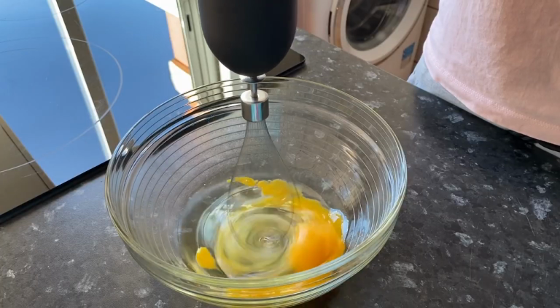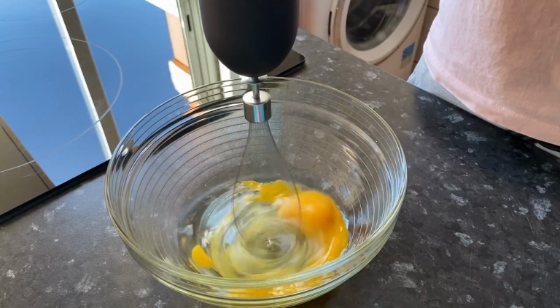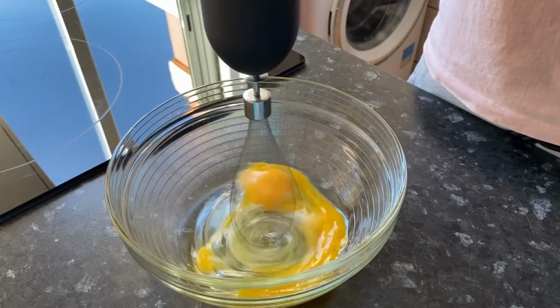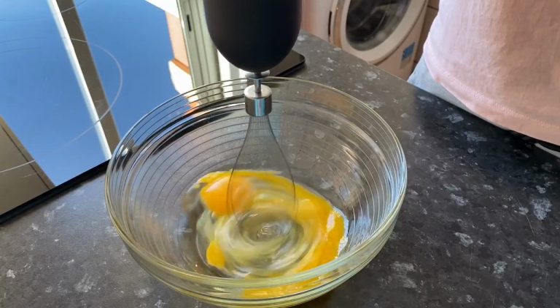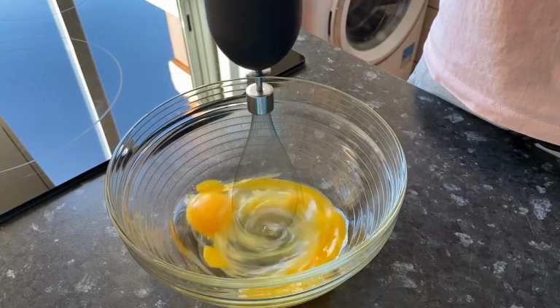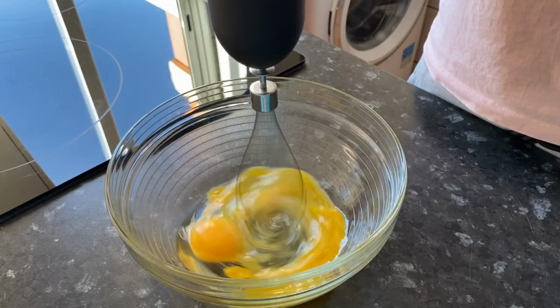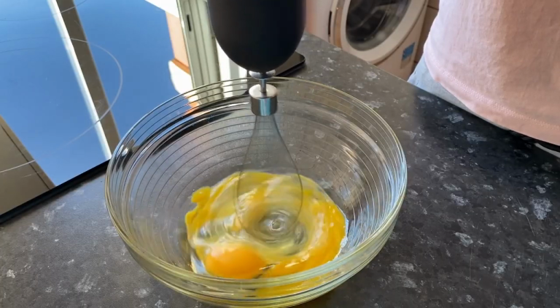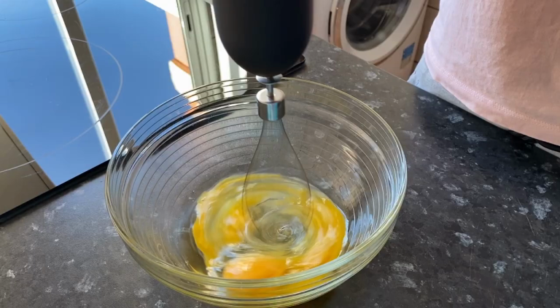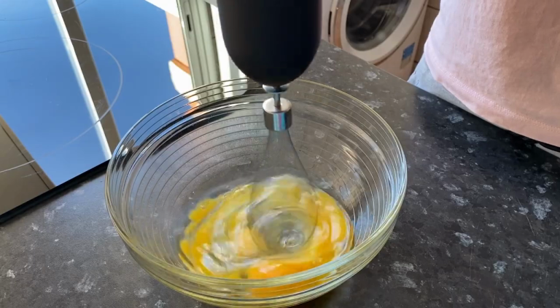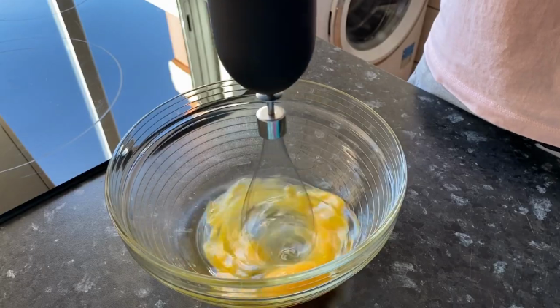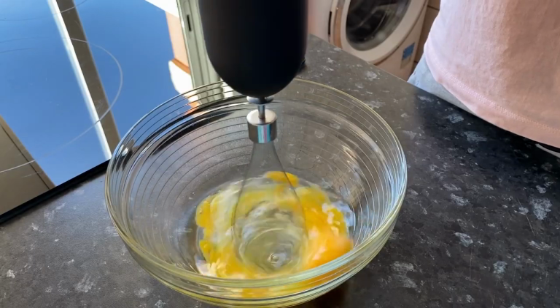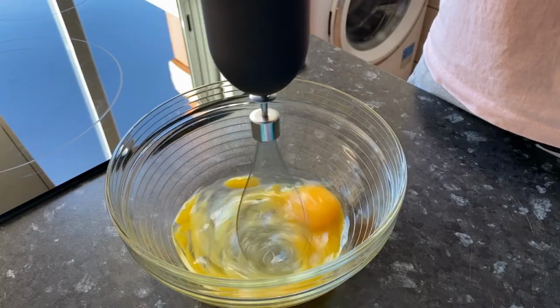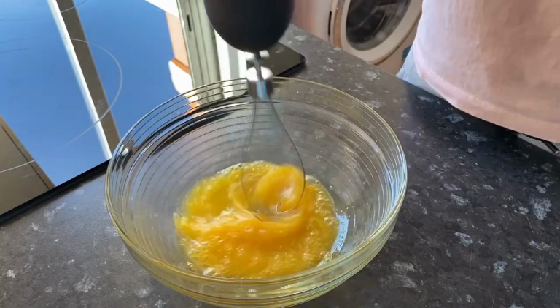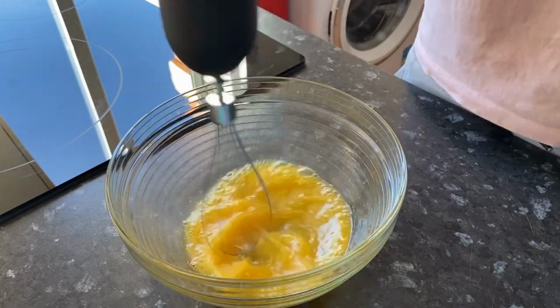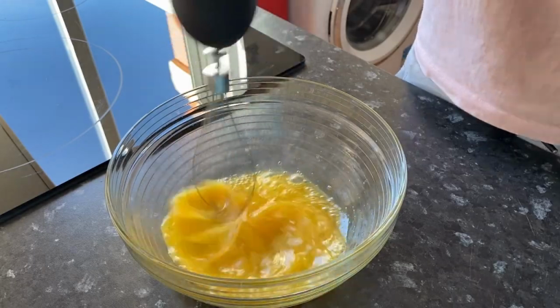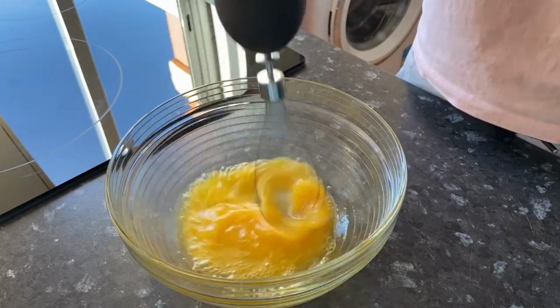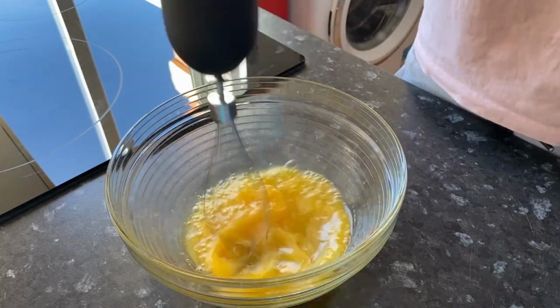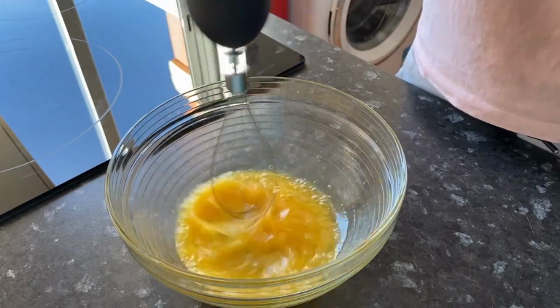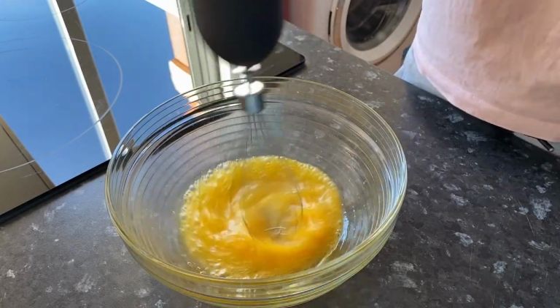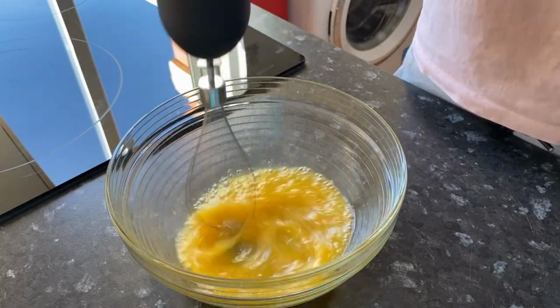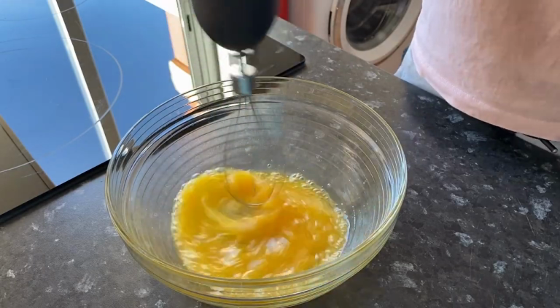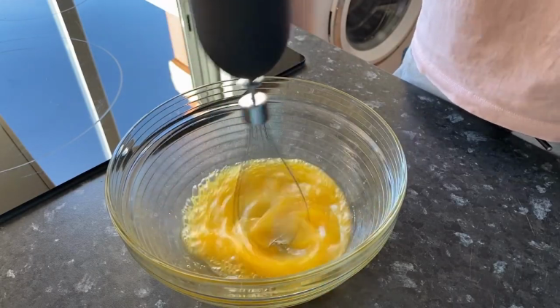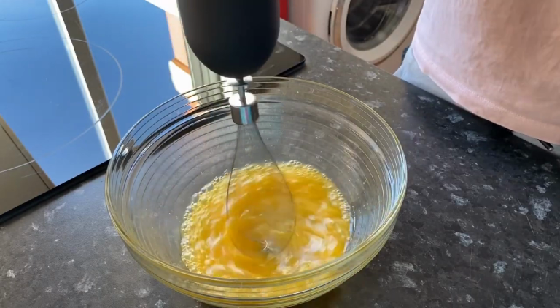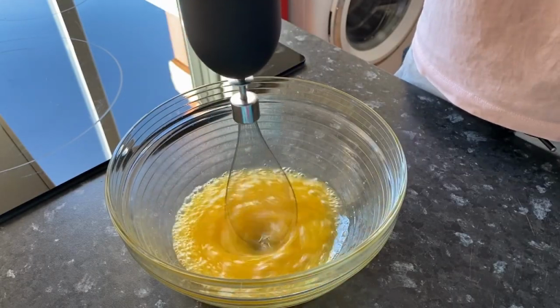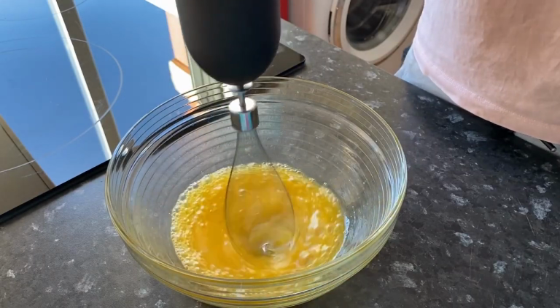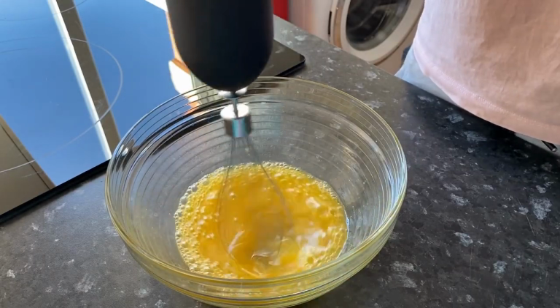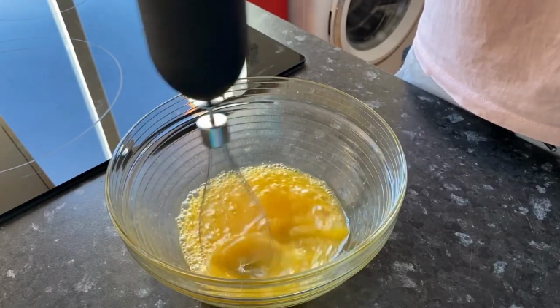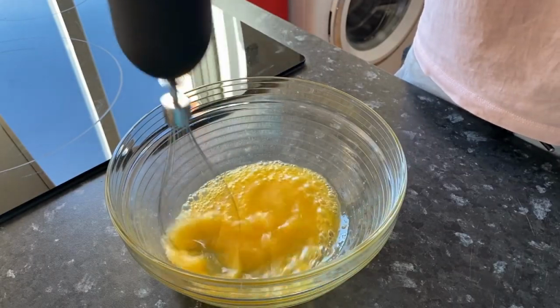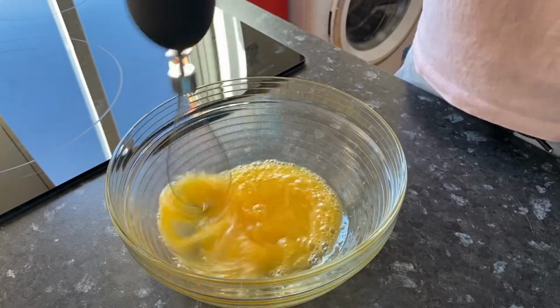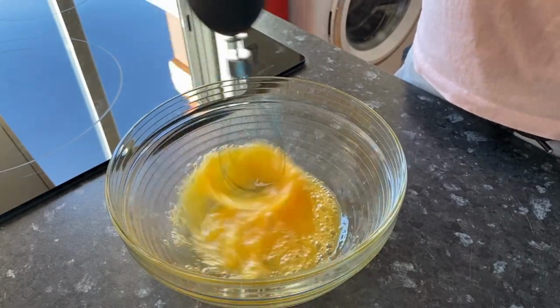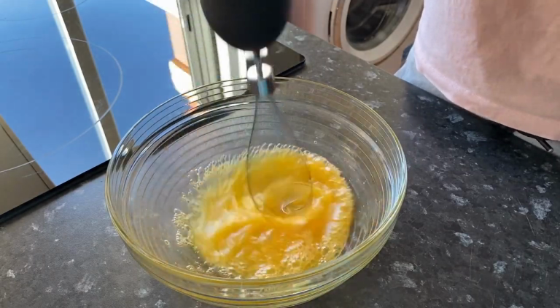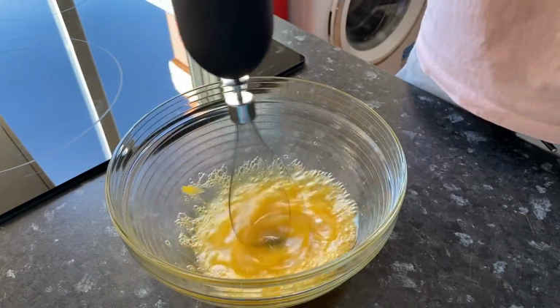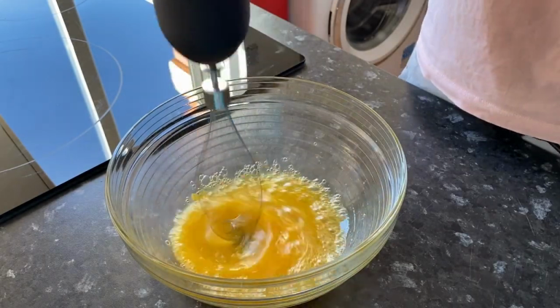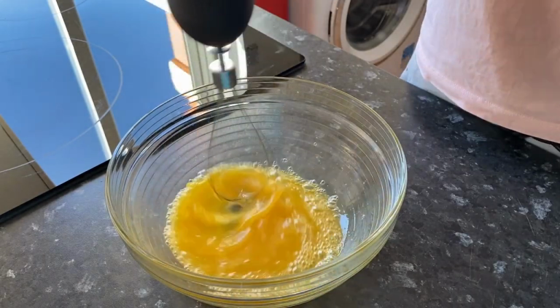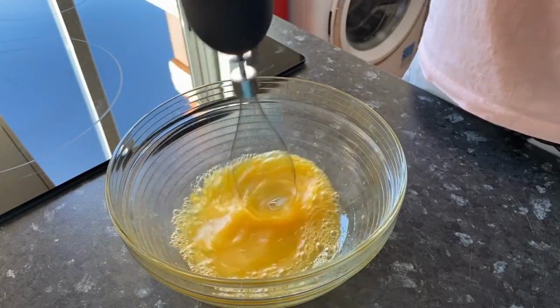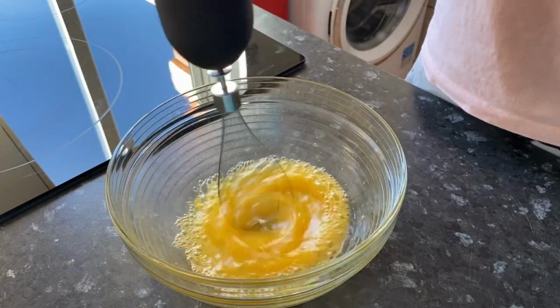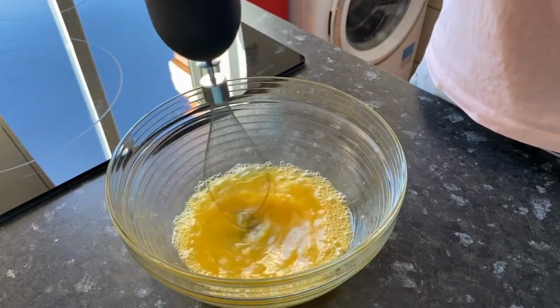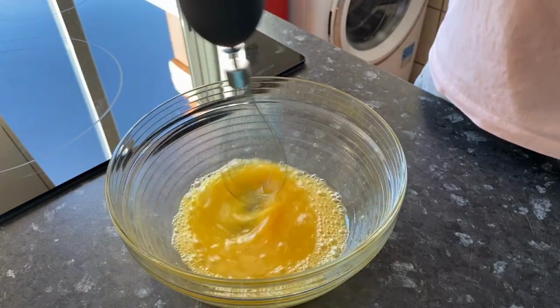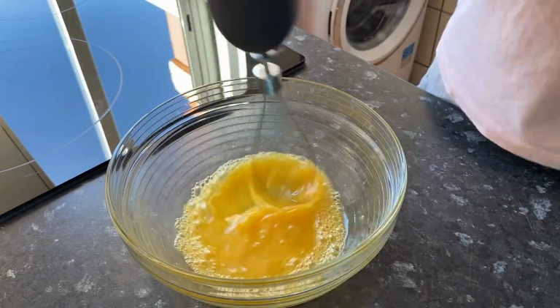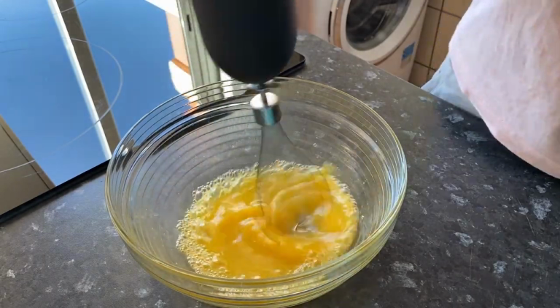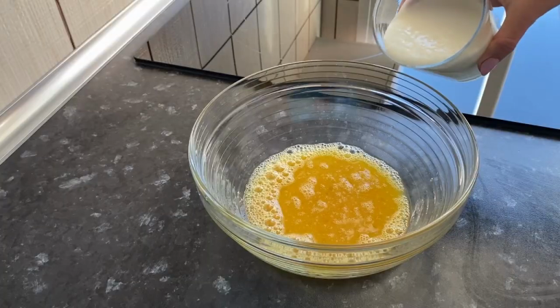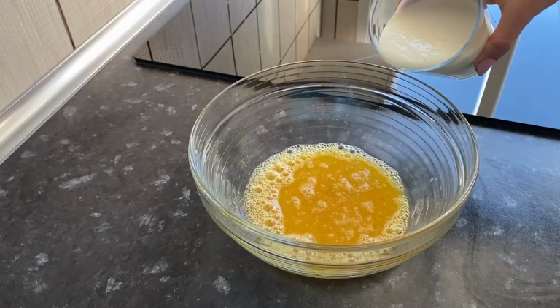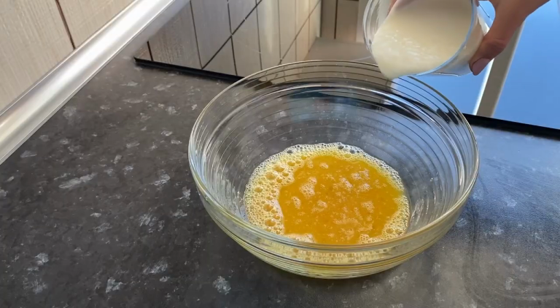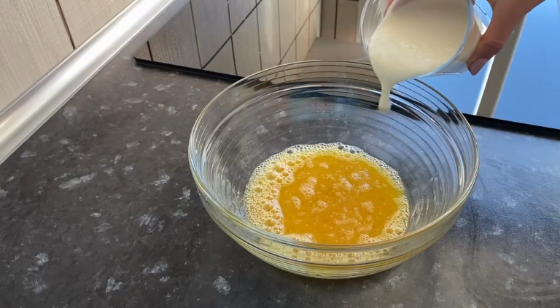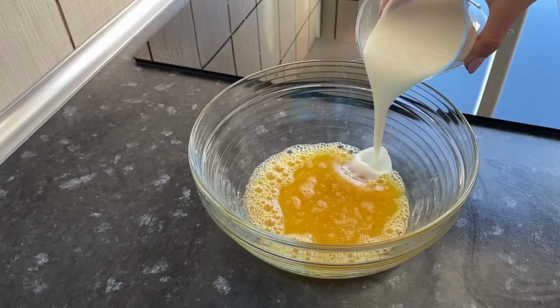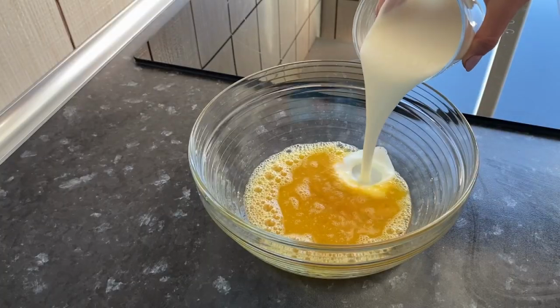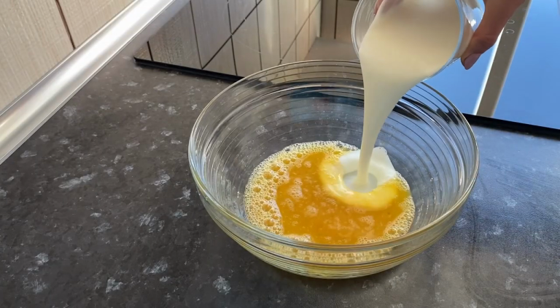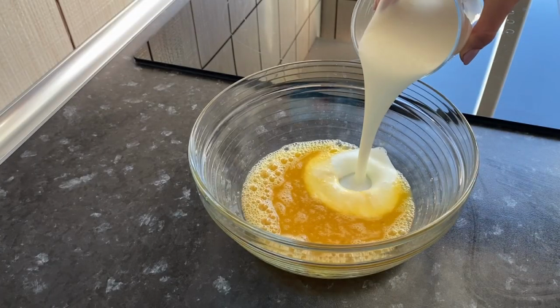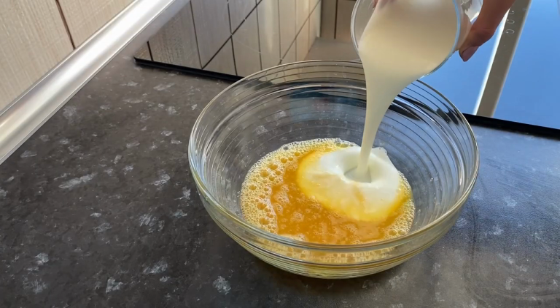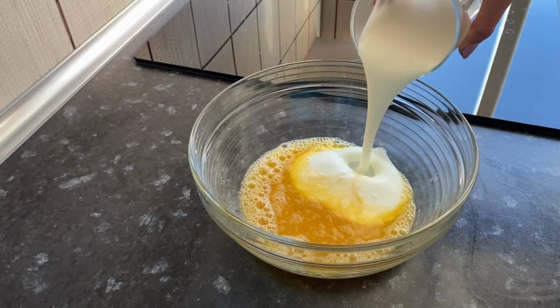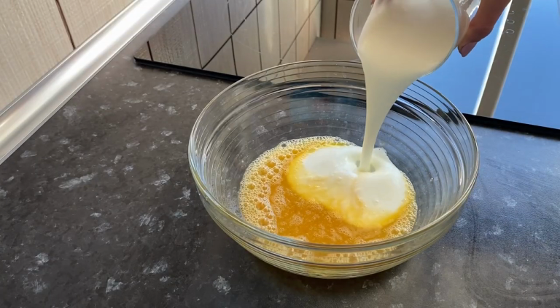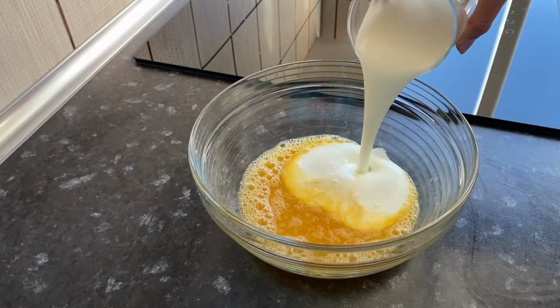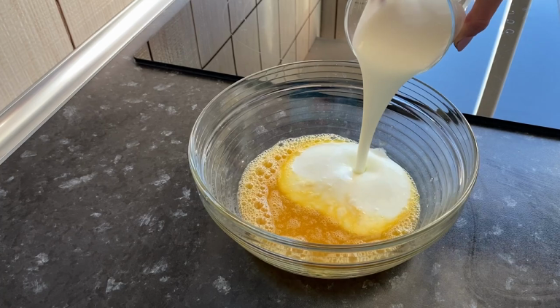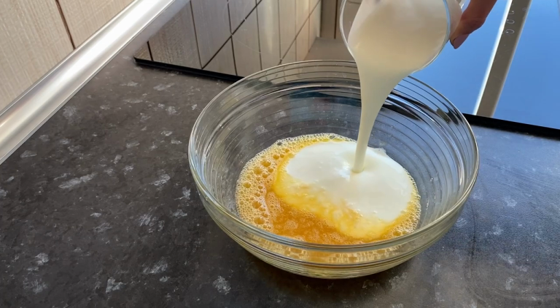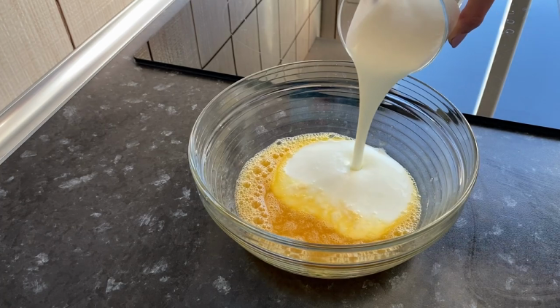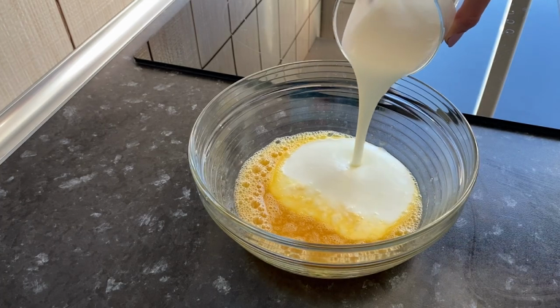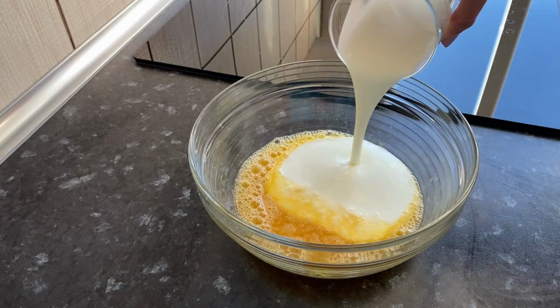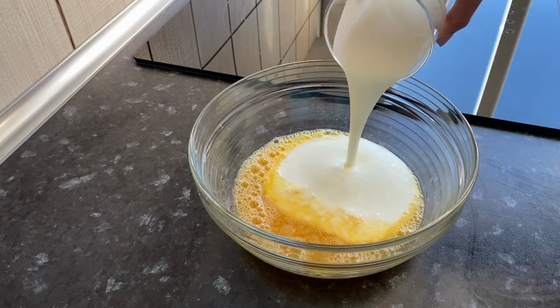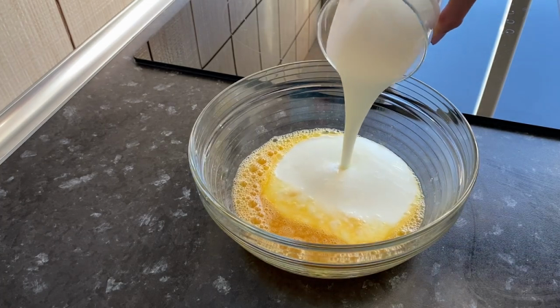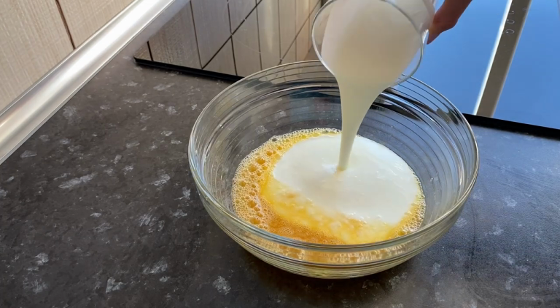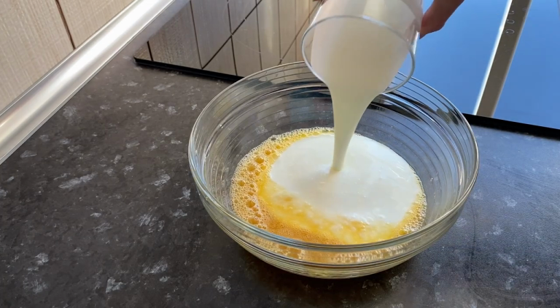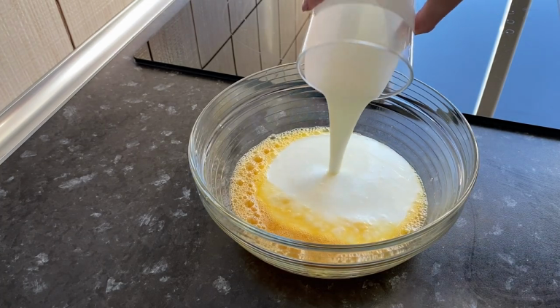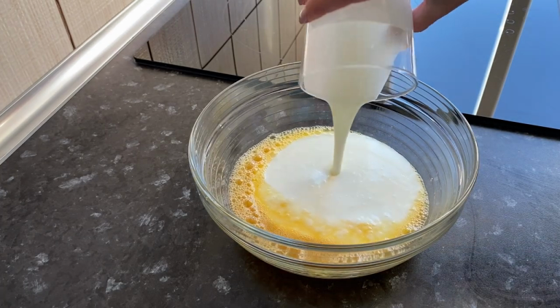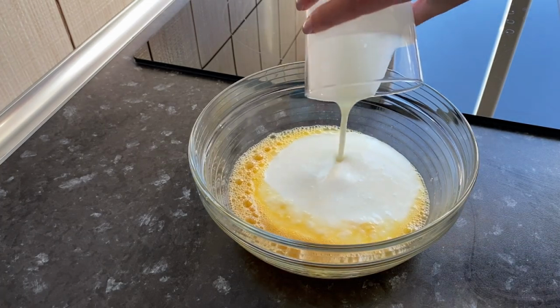Beat with a blender or whisk until smooth. Pour in a glass of kefir and mix again.